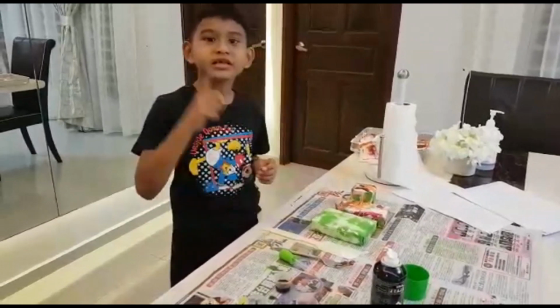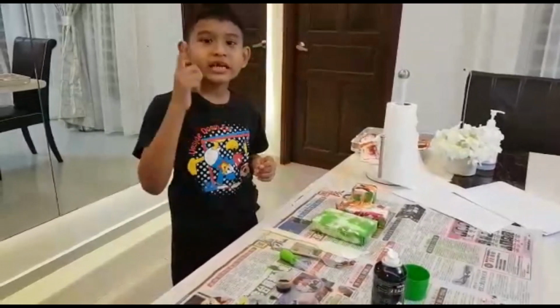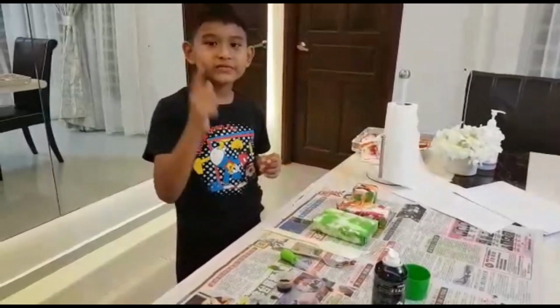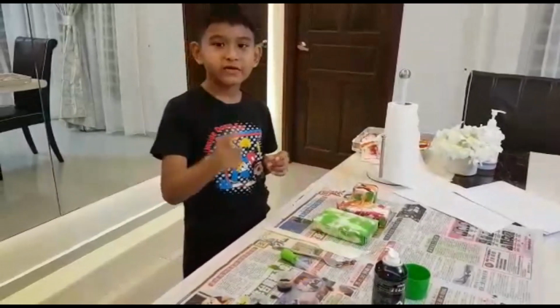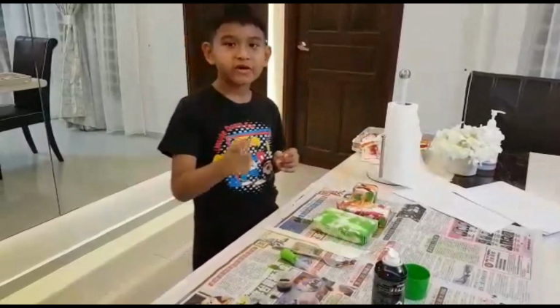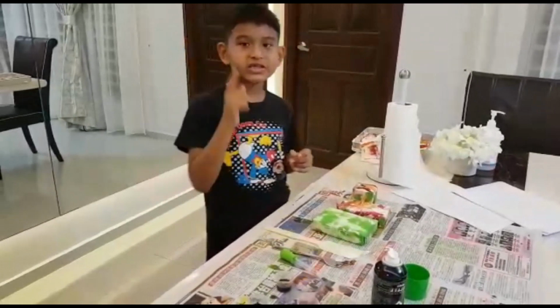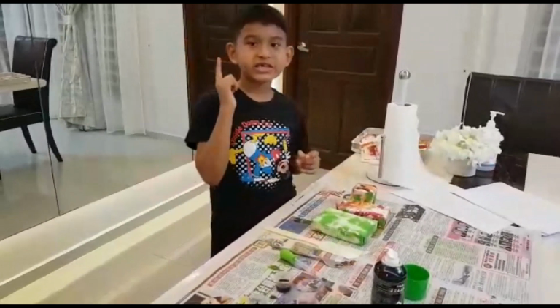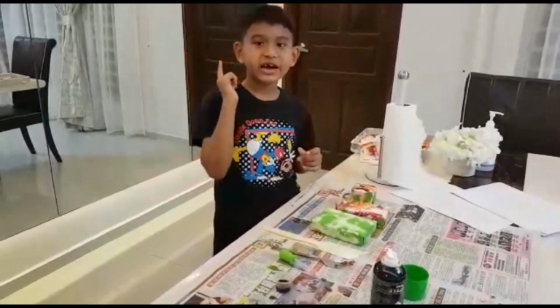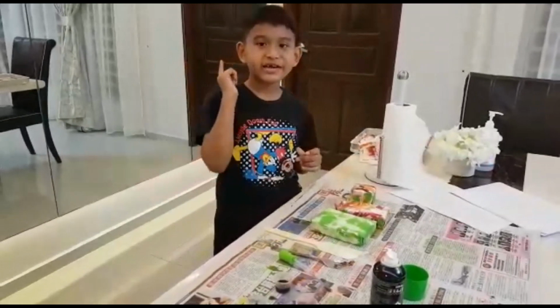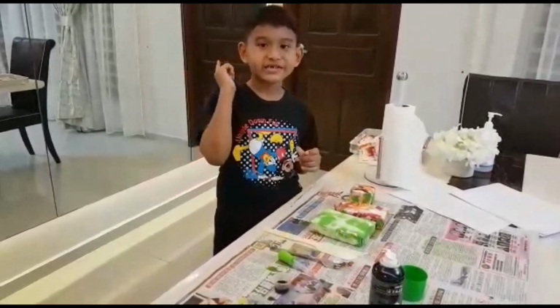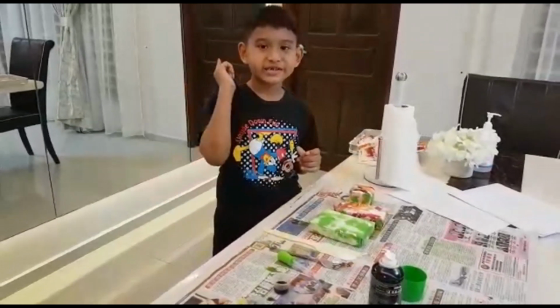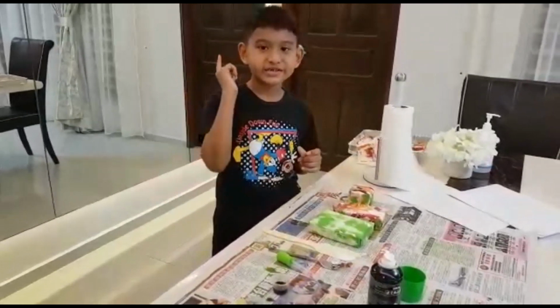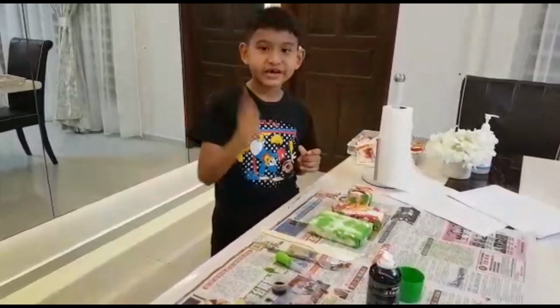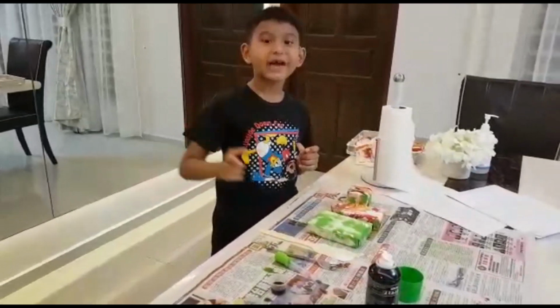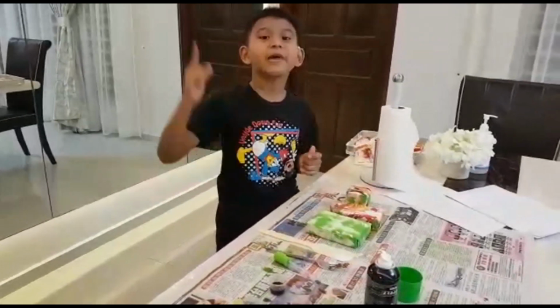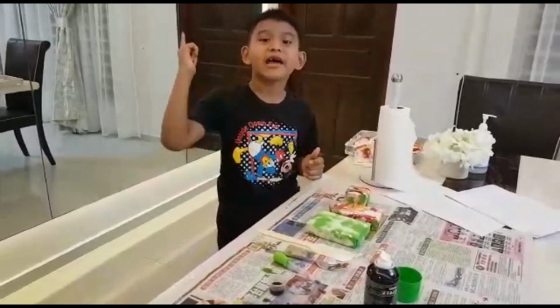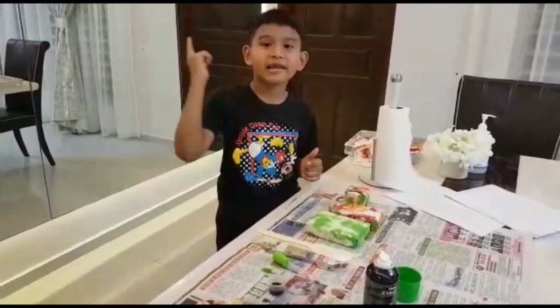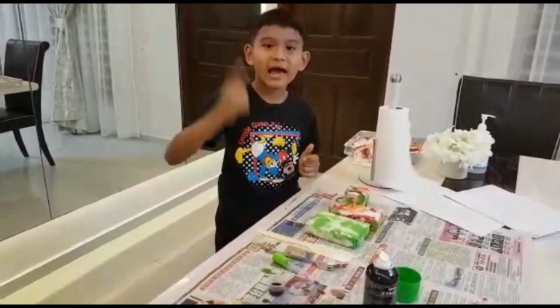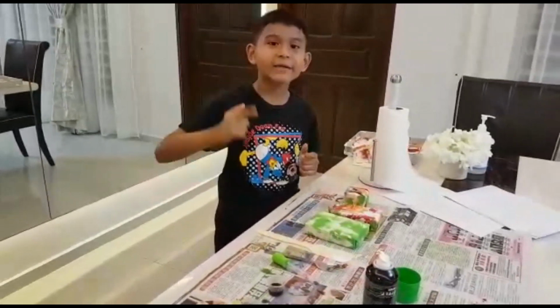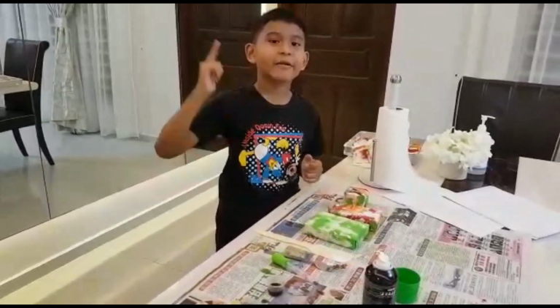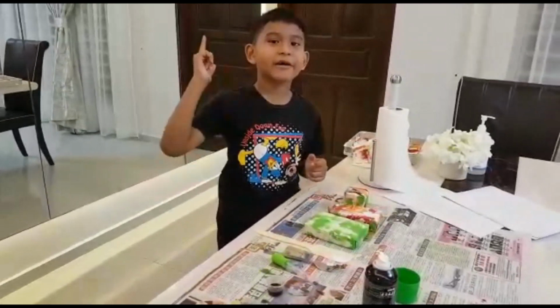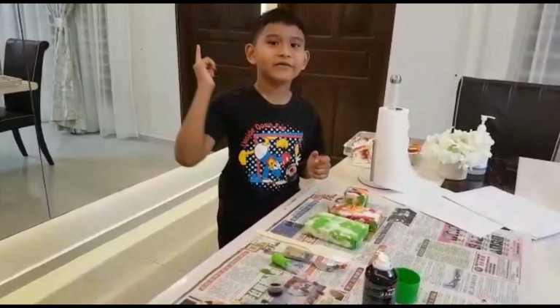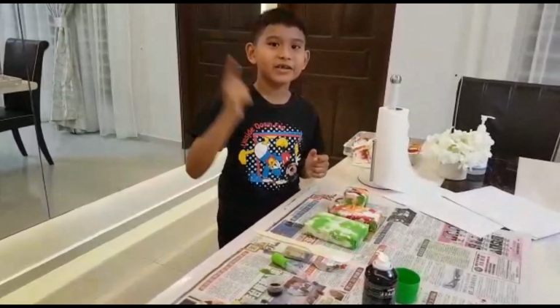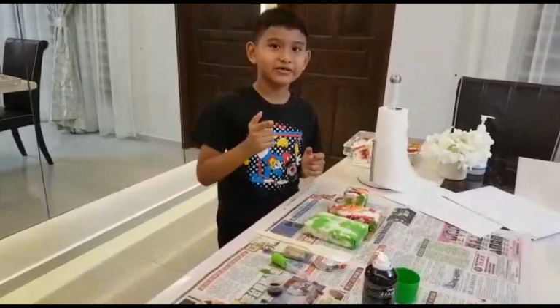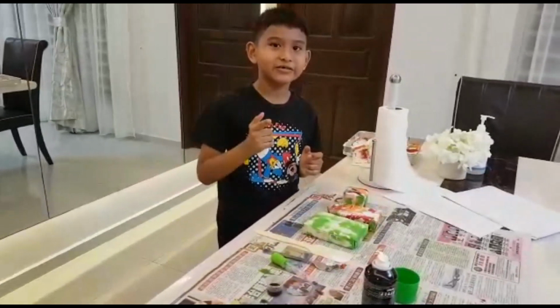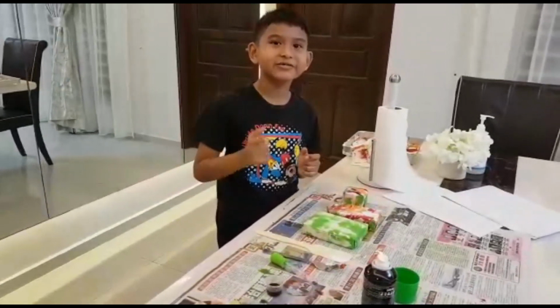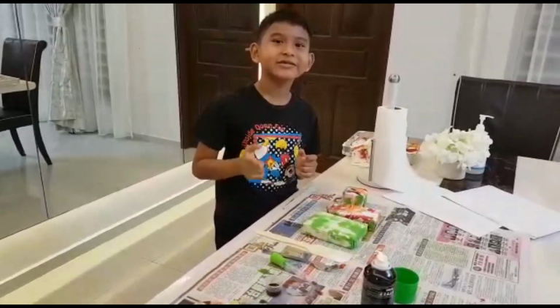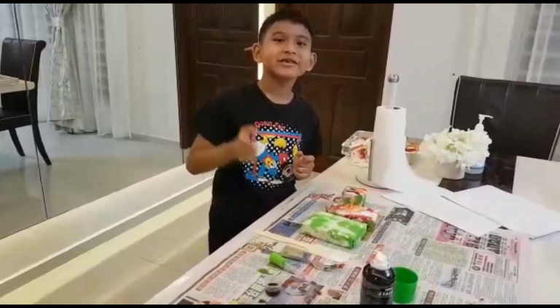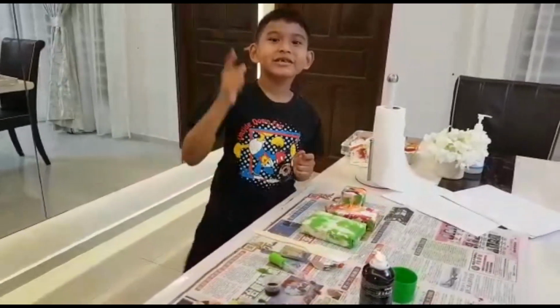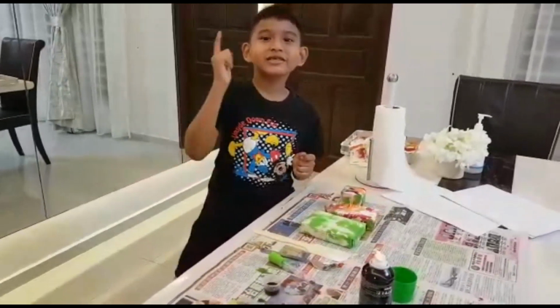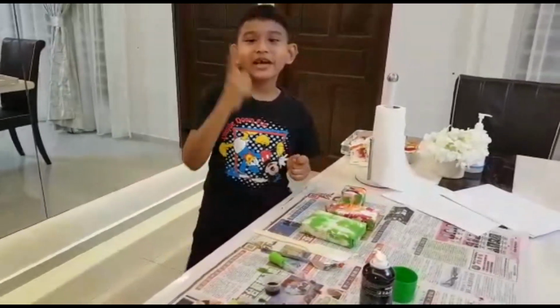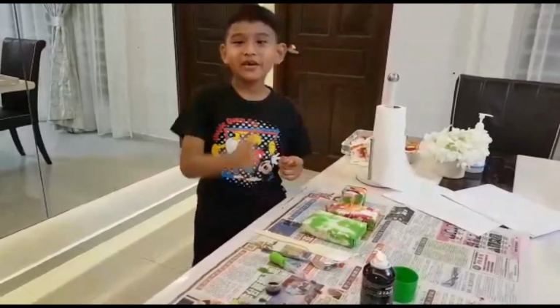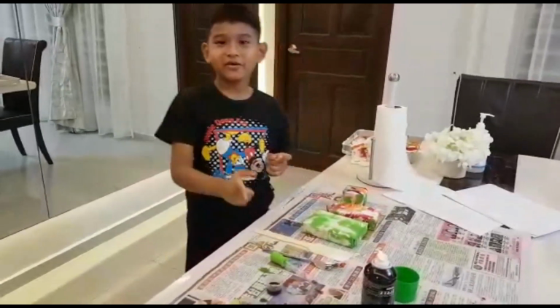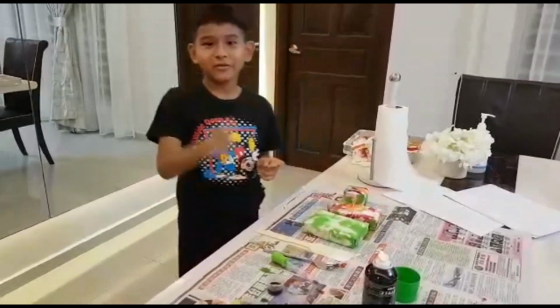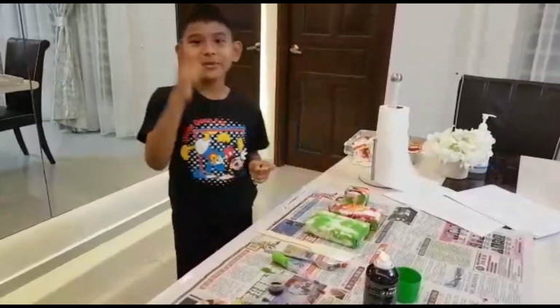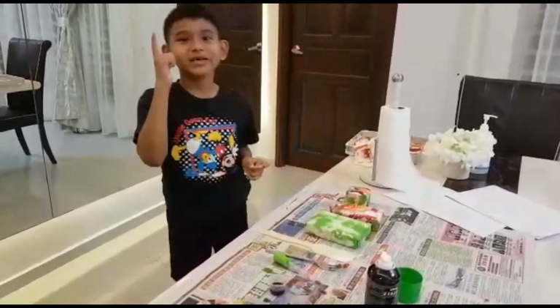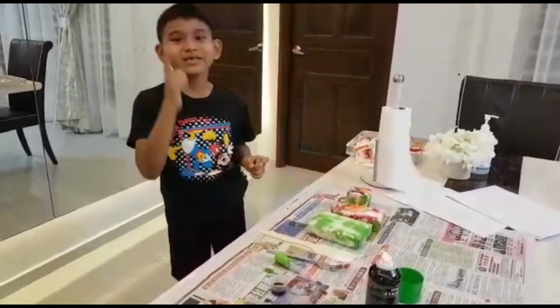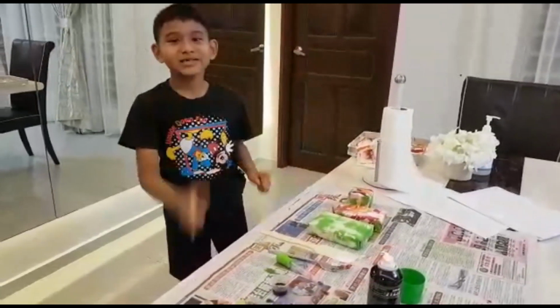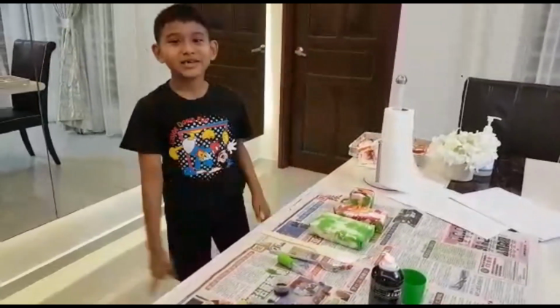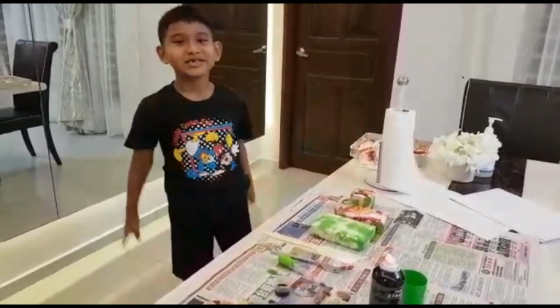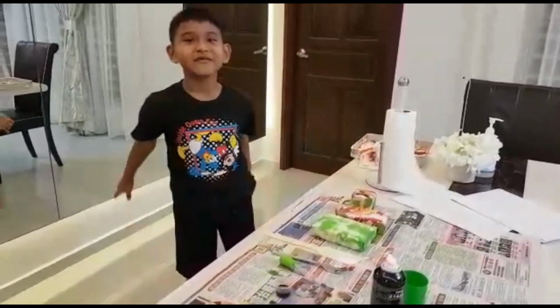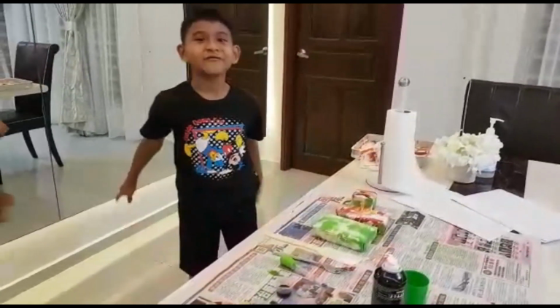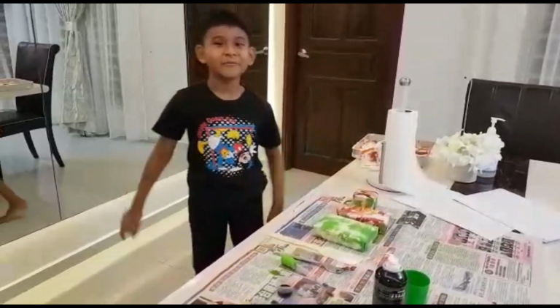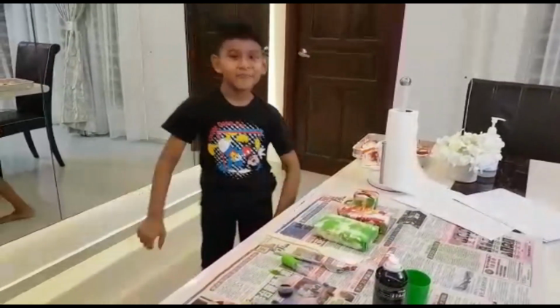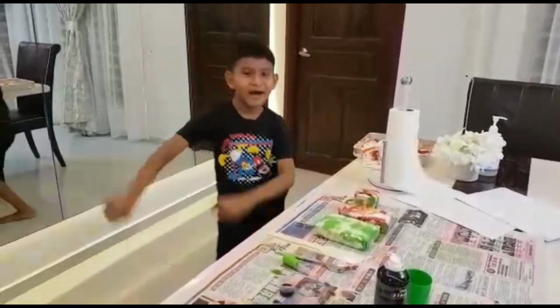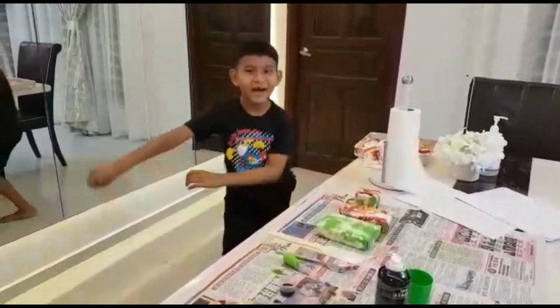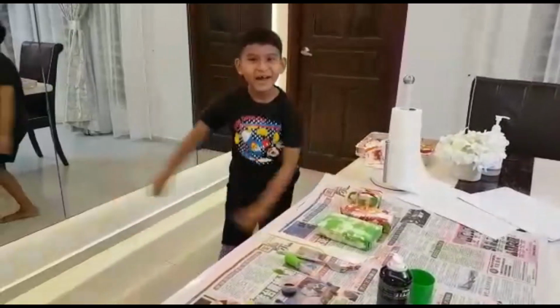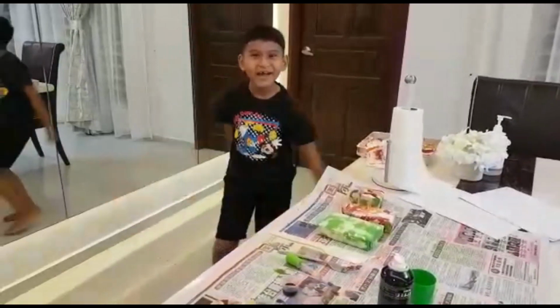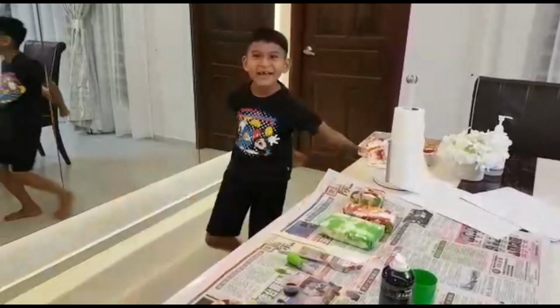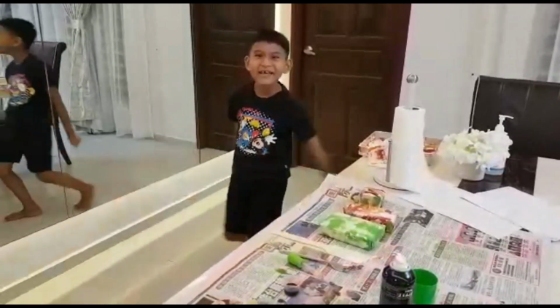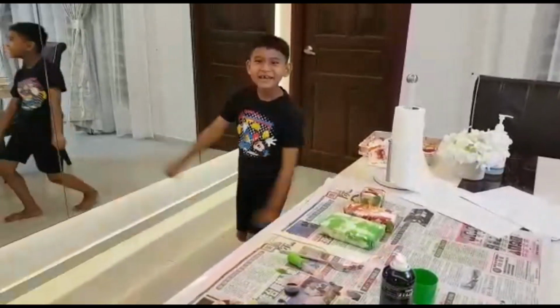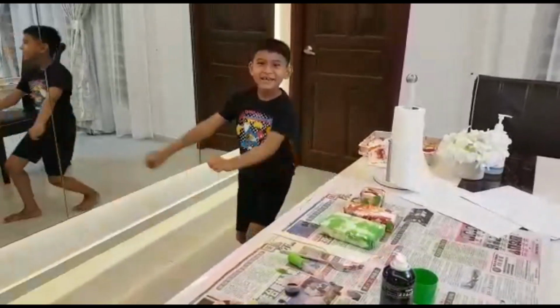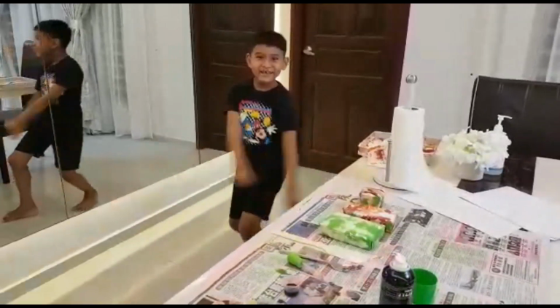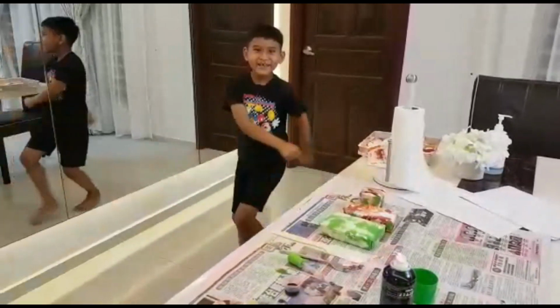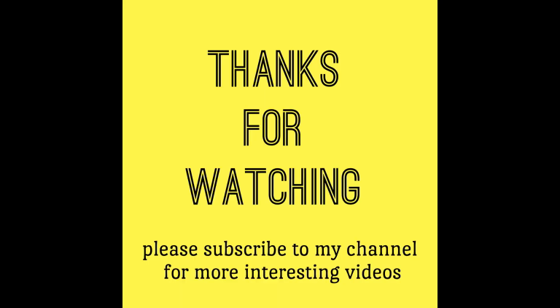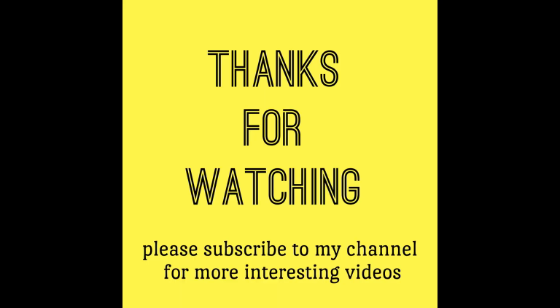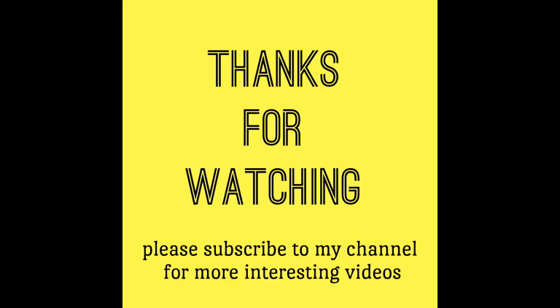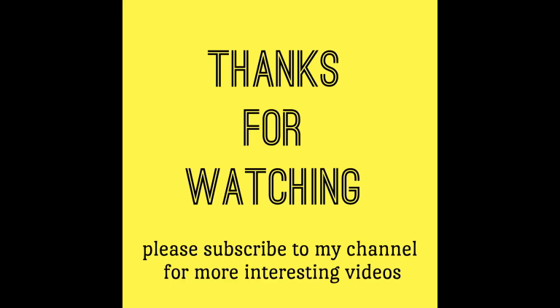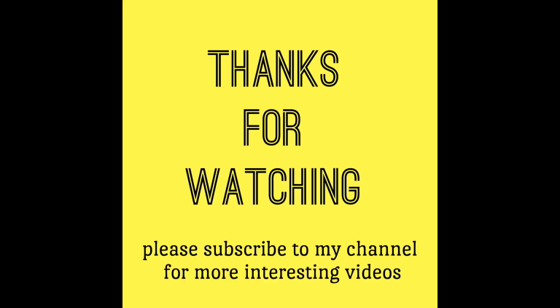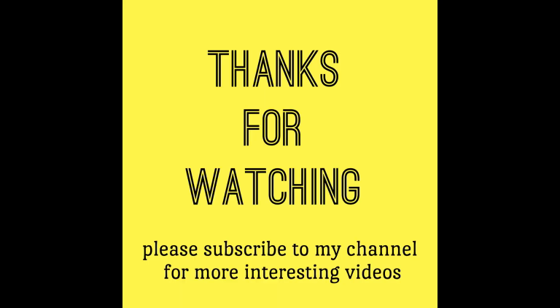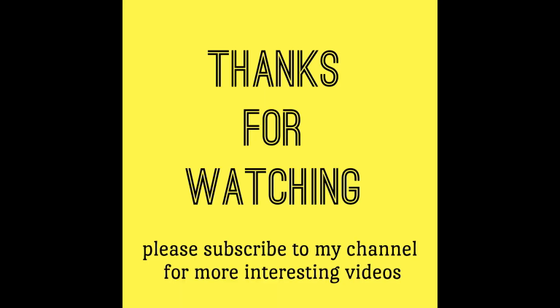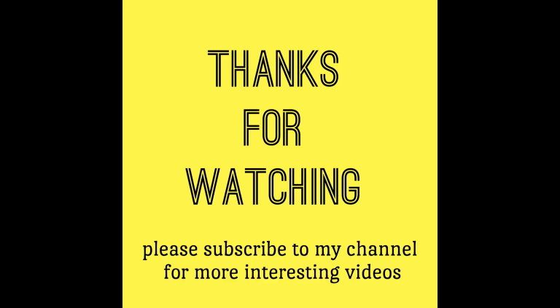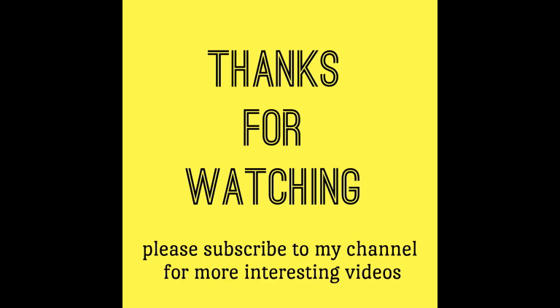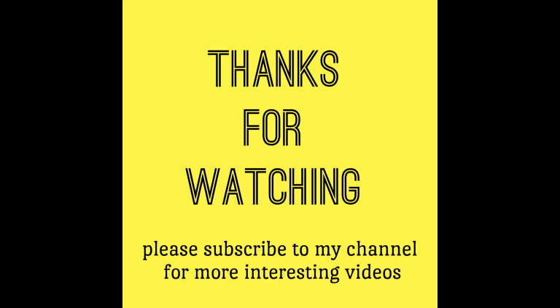Thanks for watching, guys. Subscribe and like my video. Stay home. Stay safe. Bye bye!